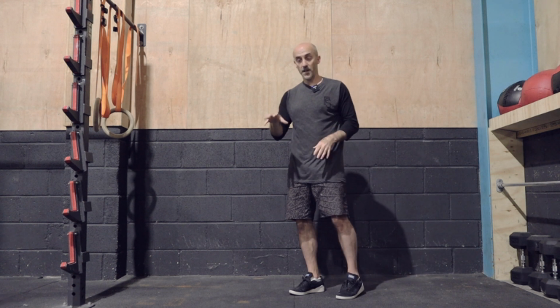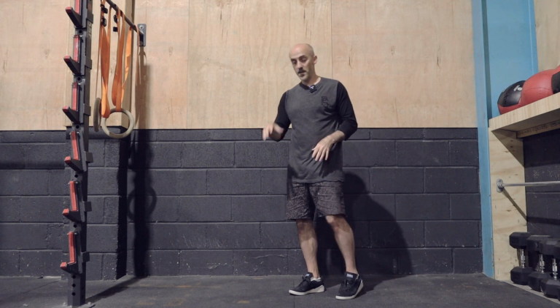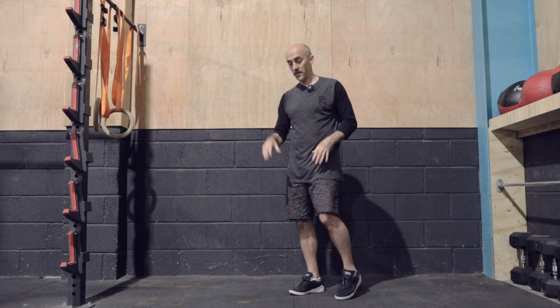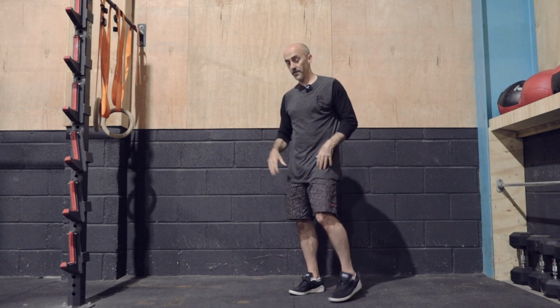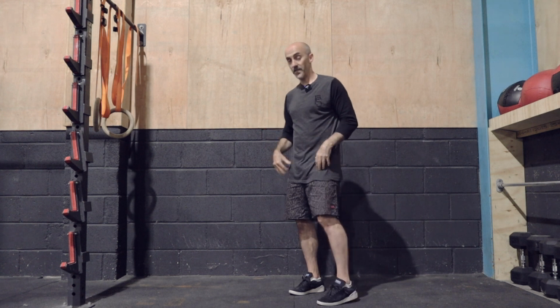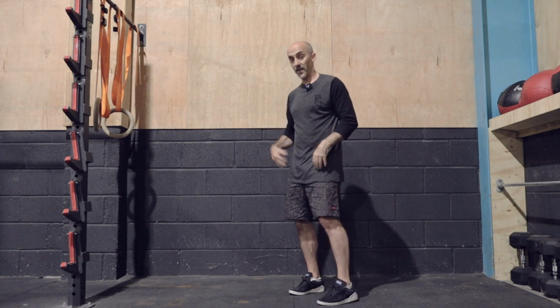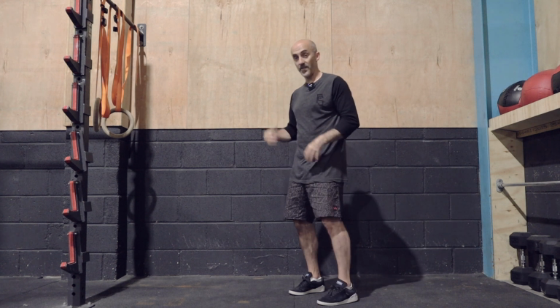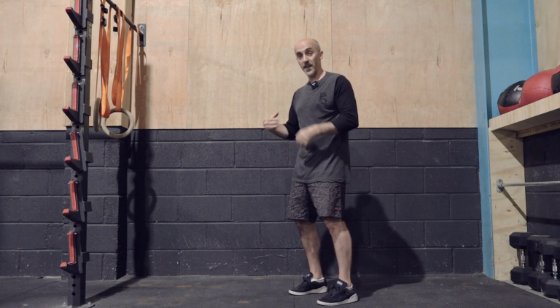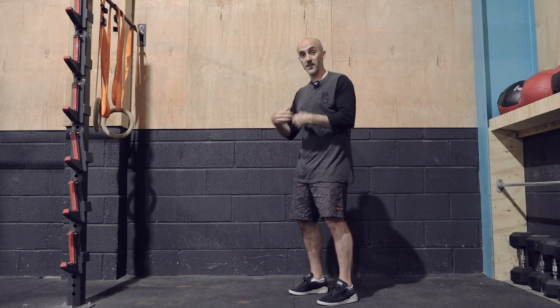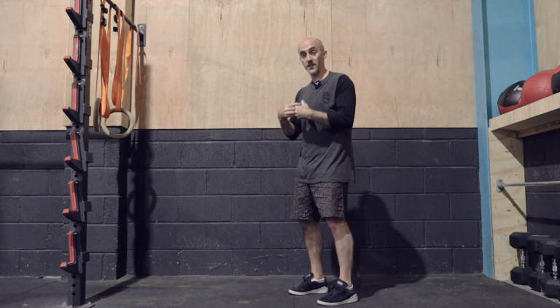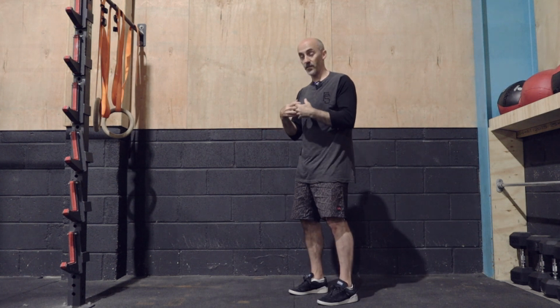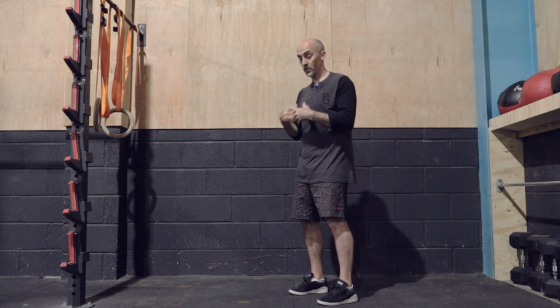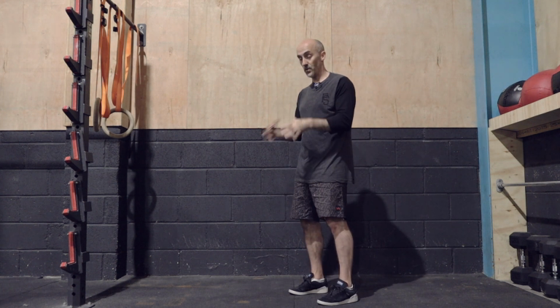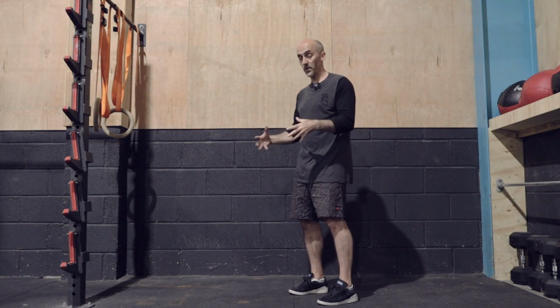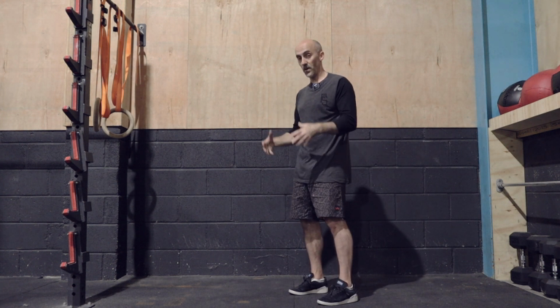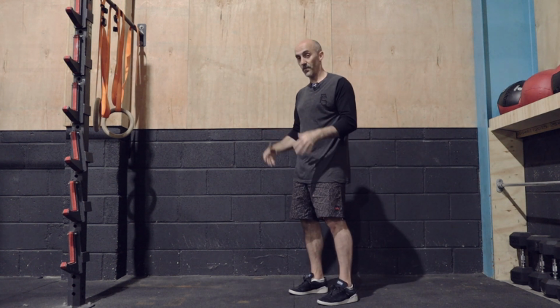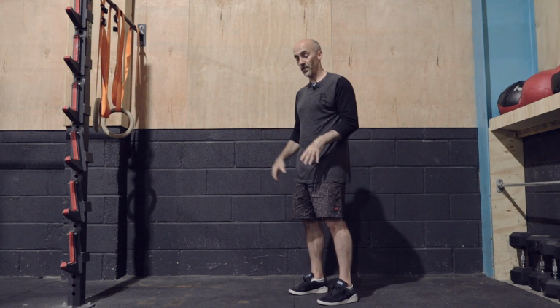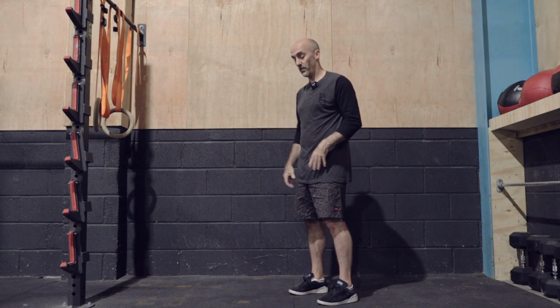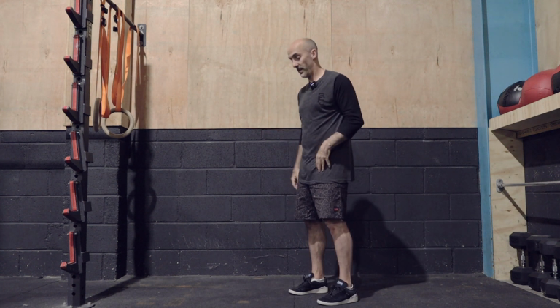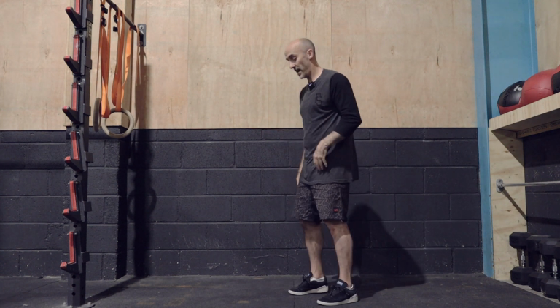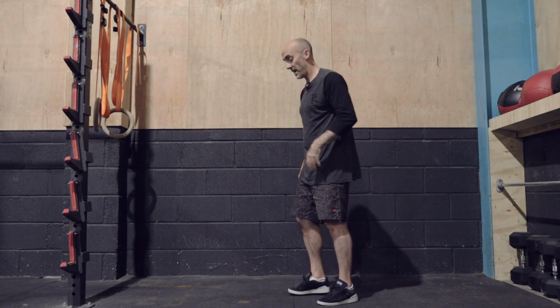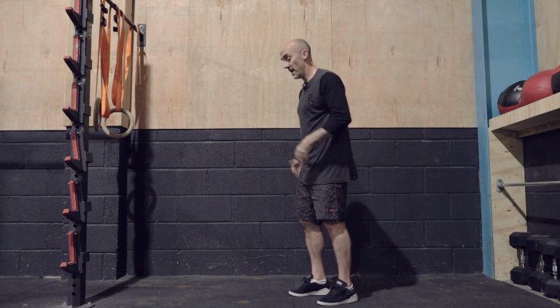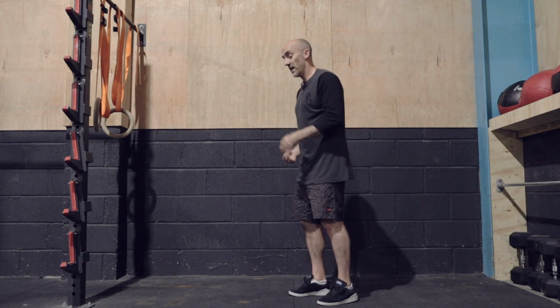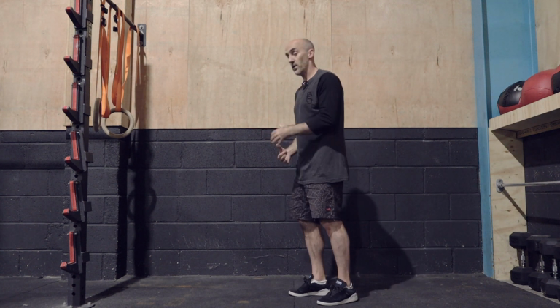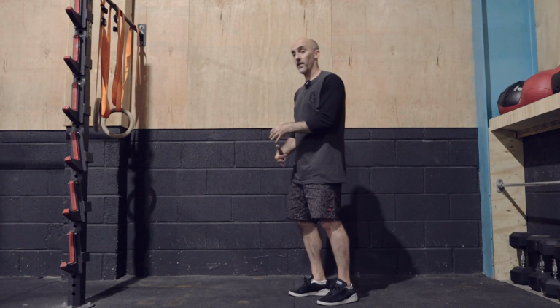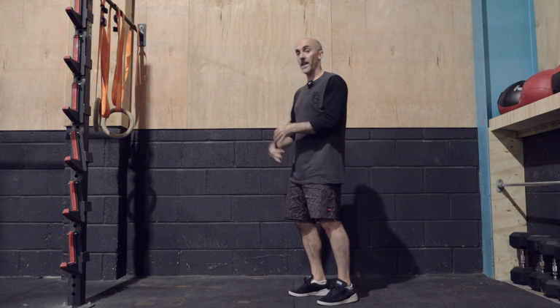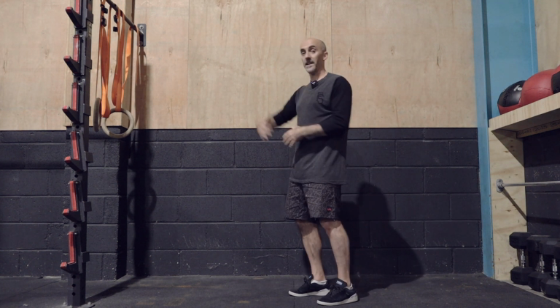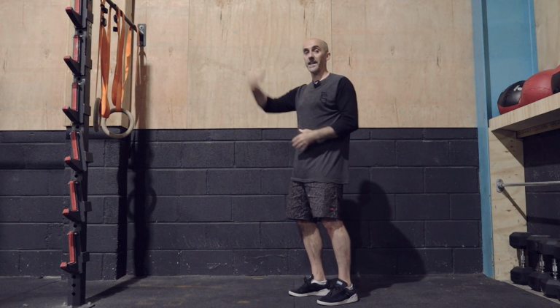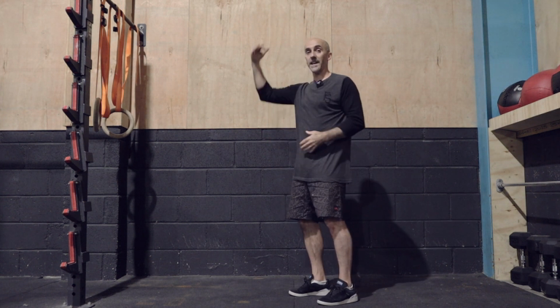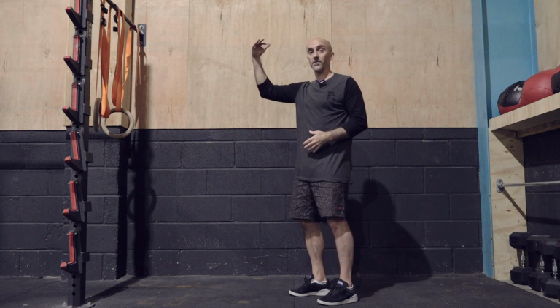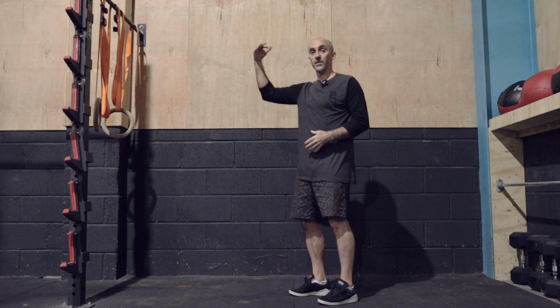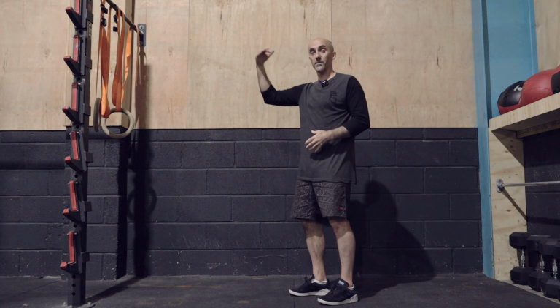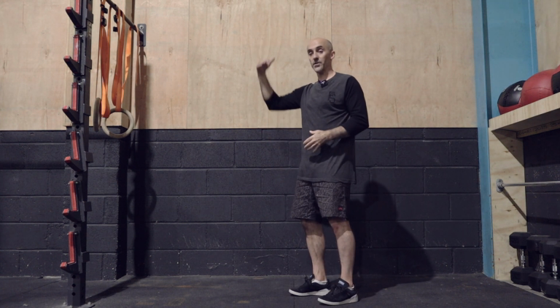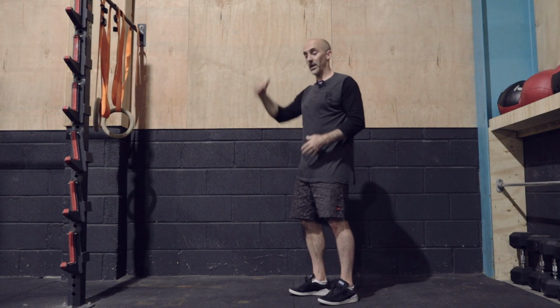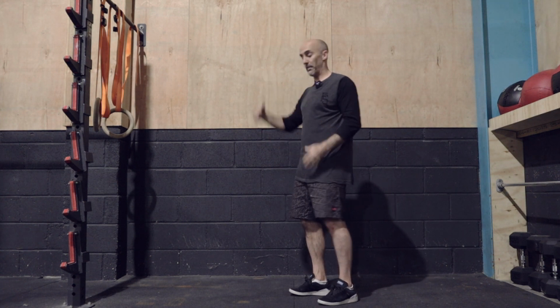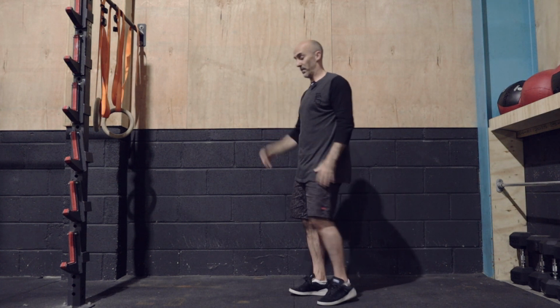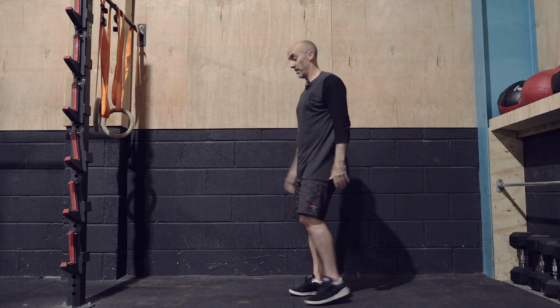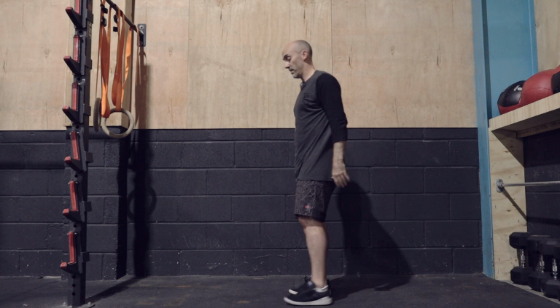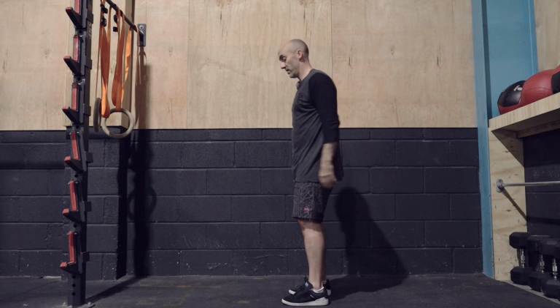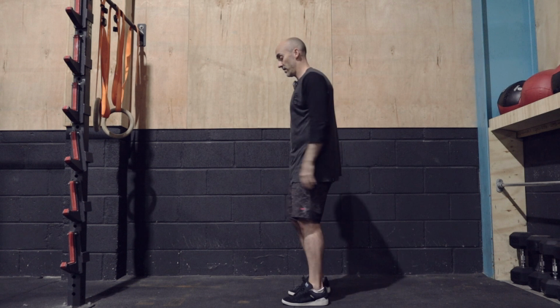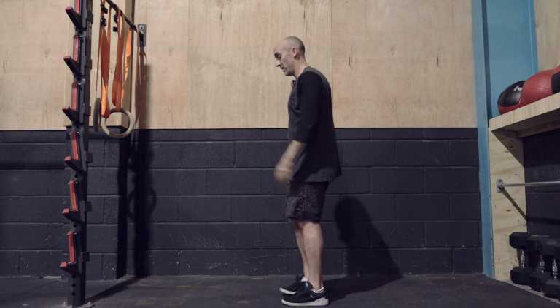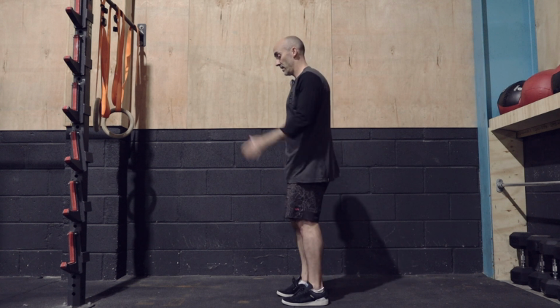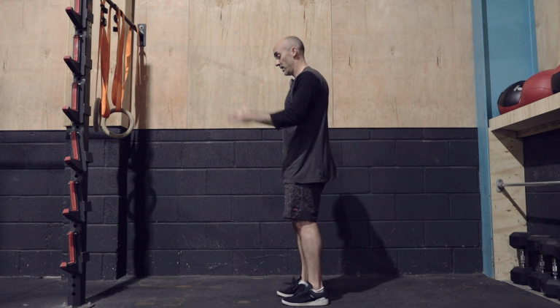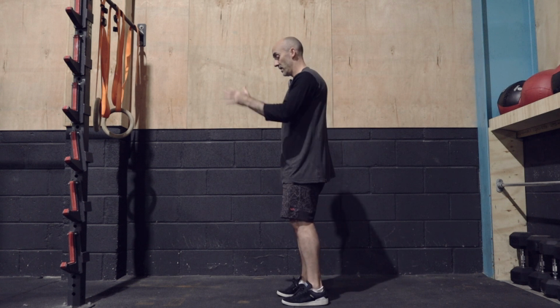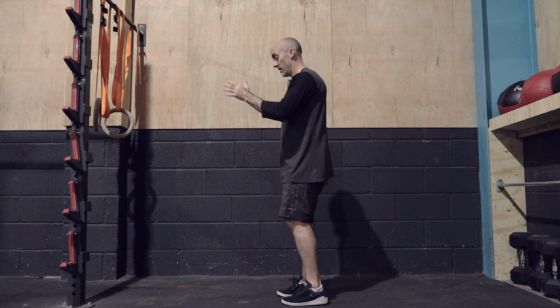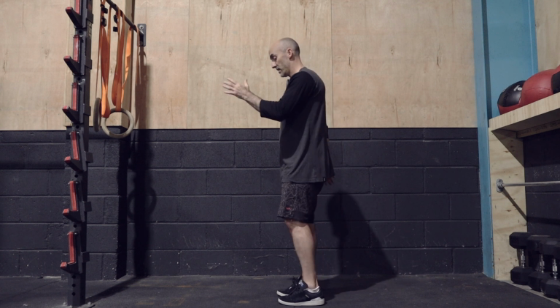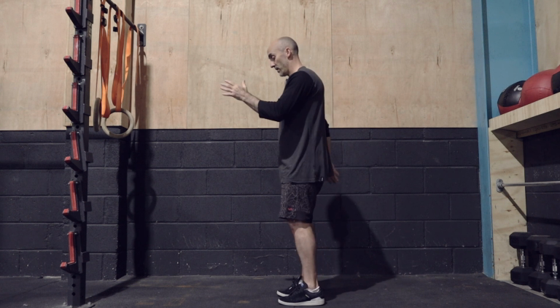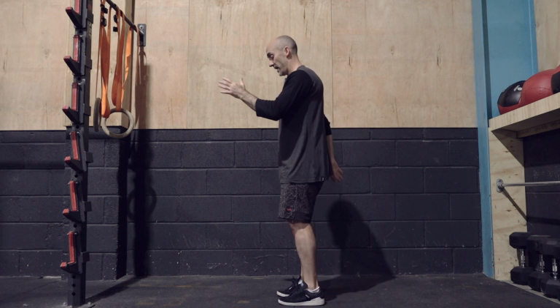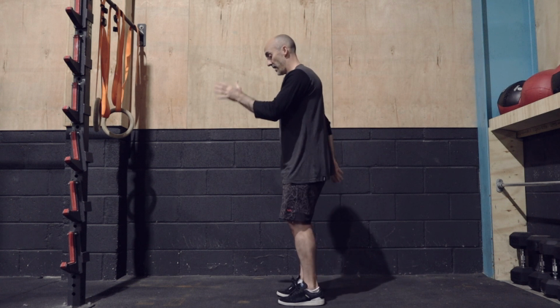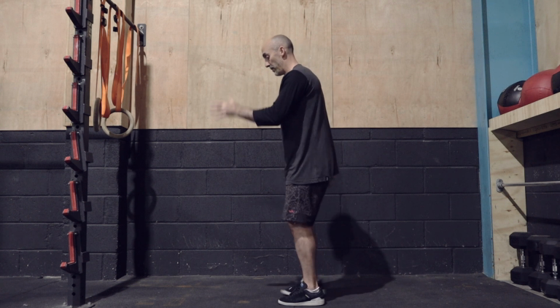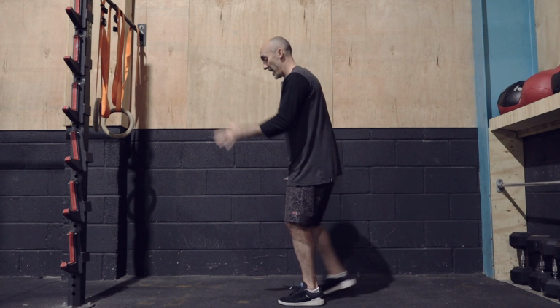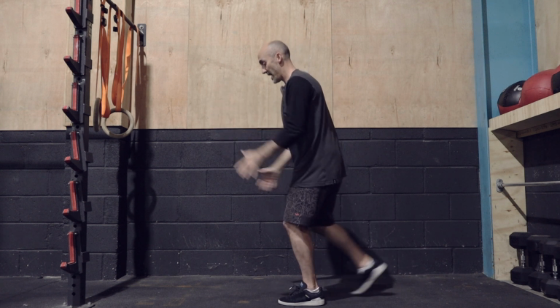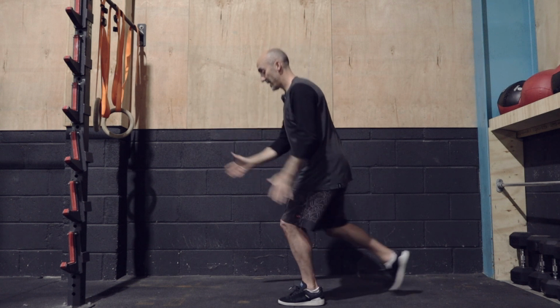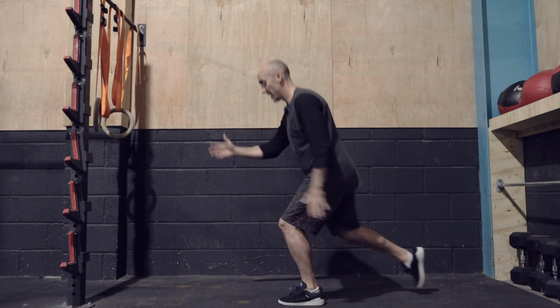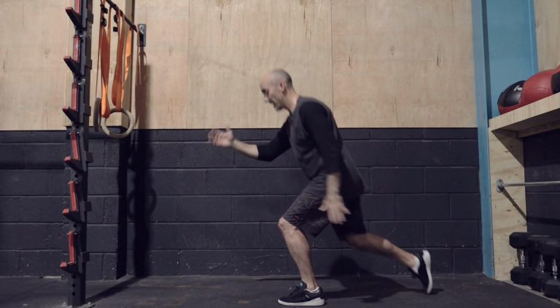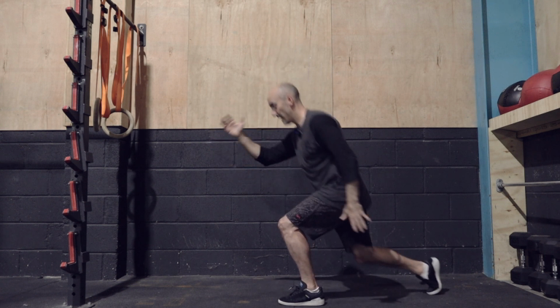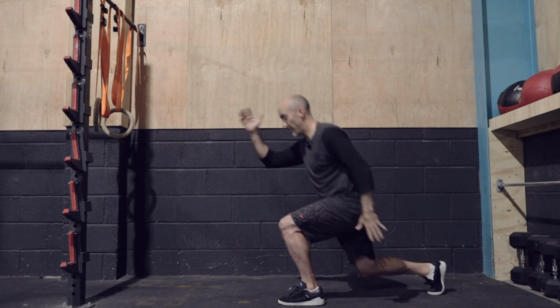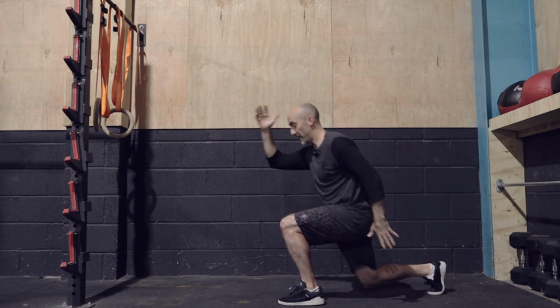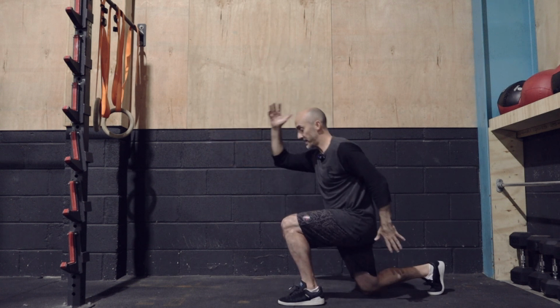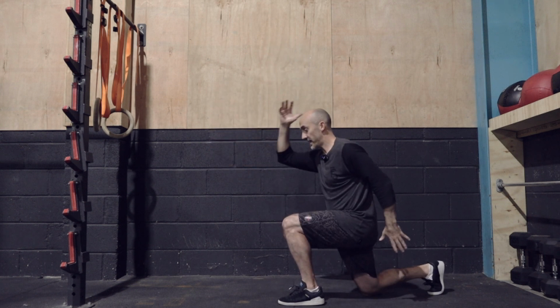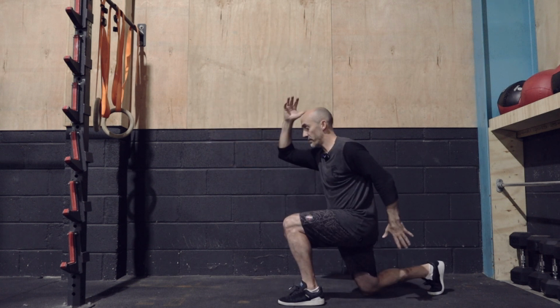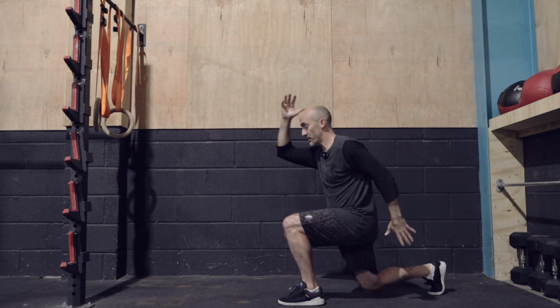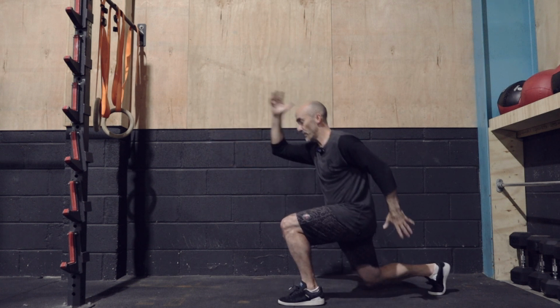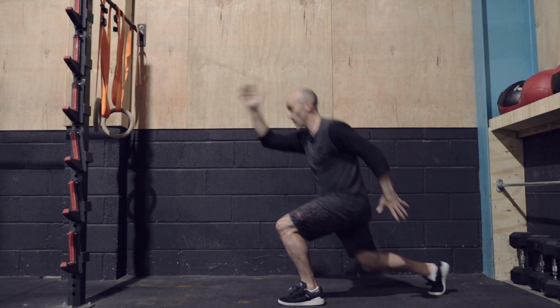If you're super confident with that, you're then going to introduce a jump. So again, back and then as it comes through.